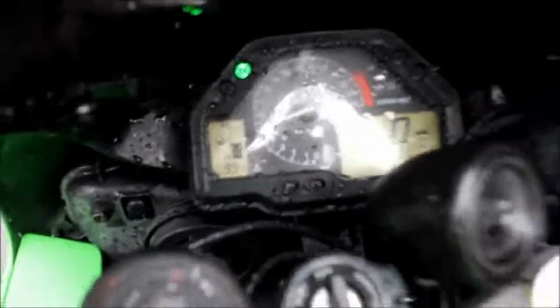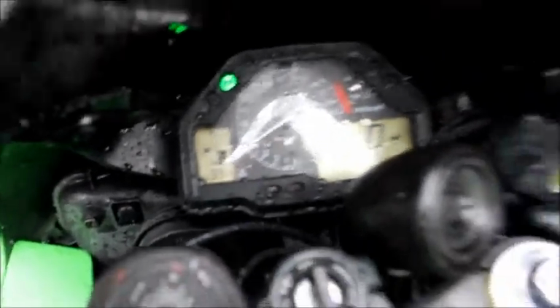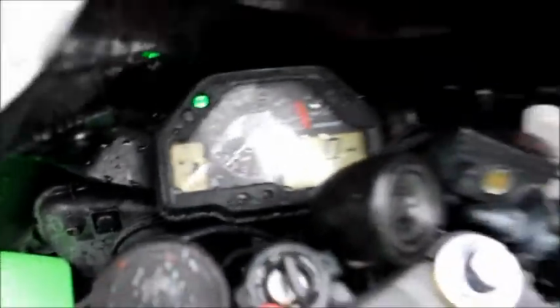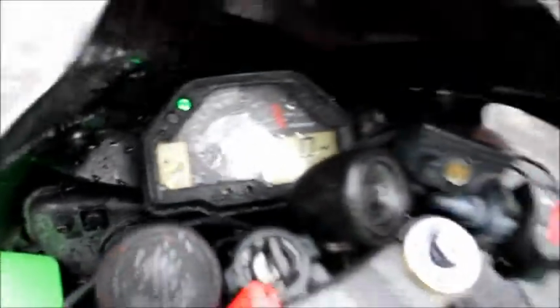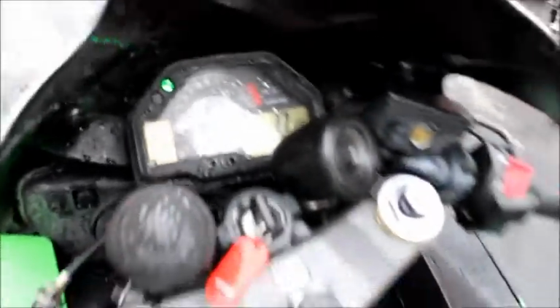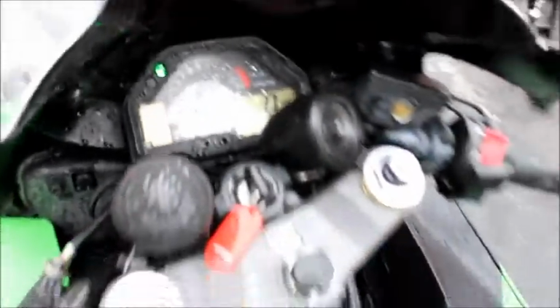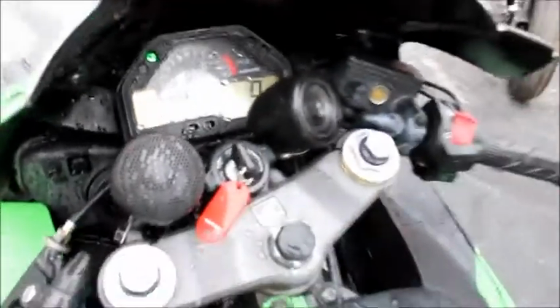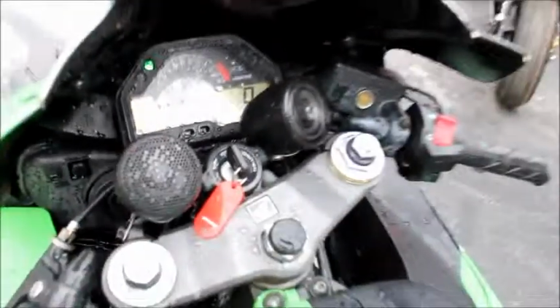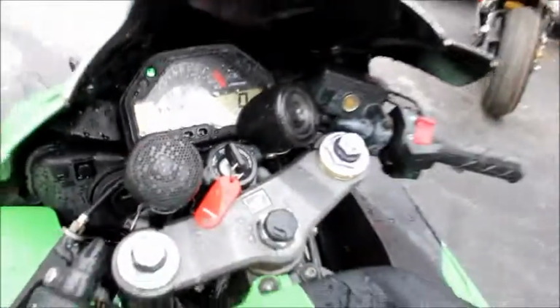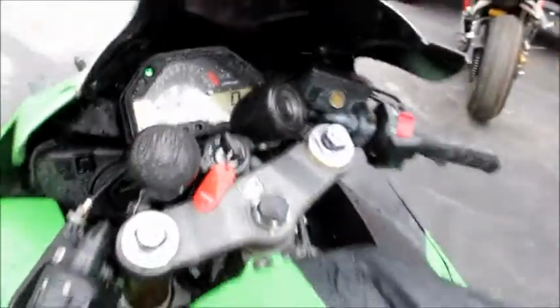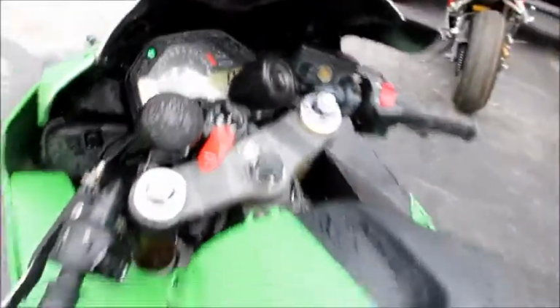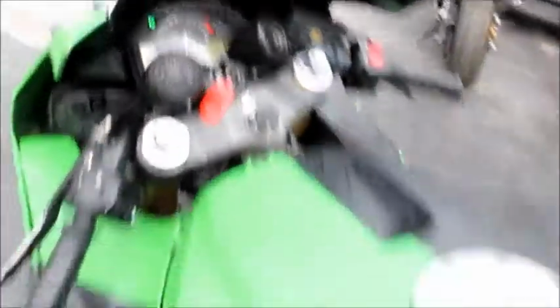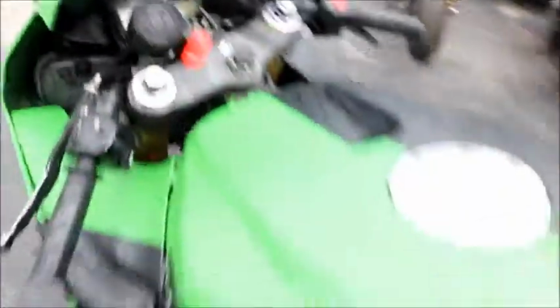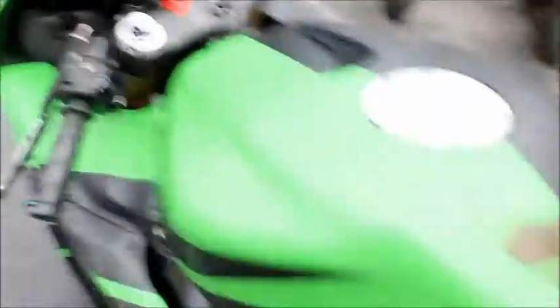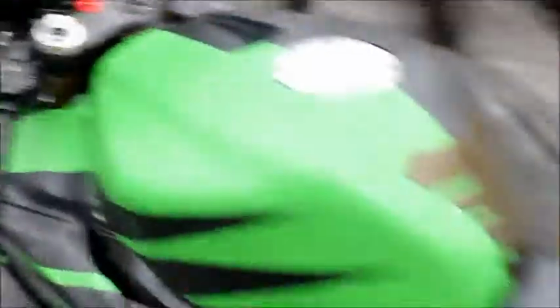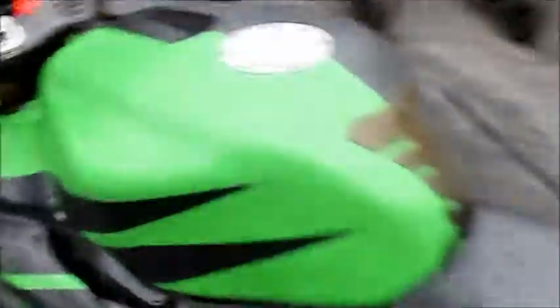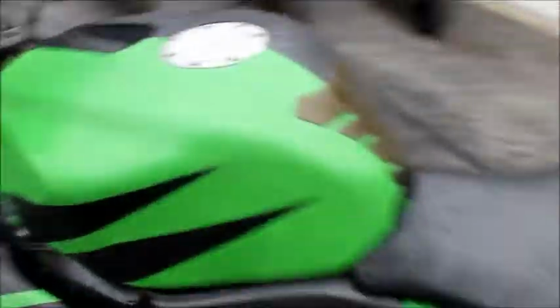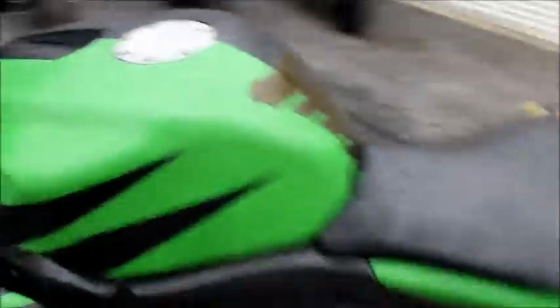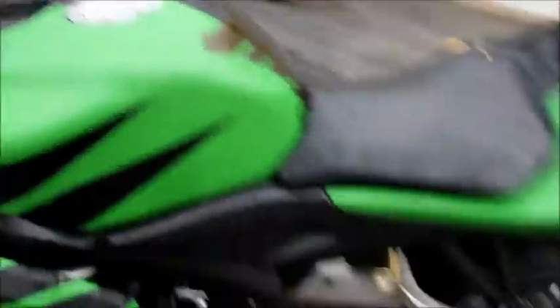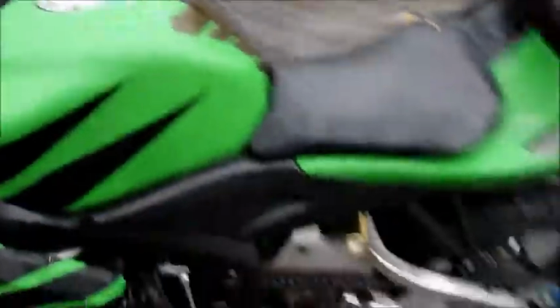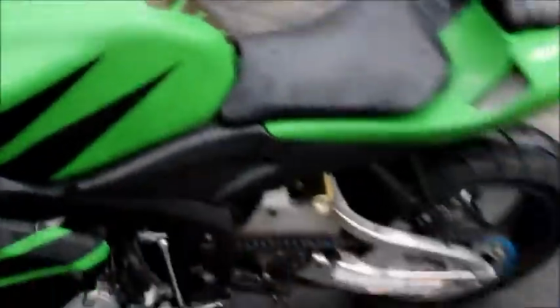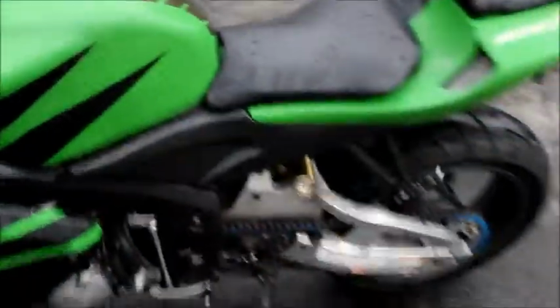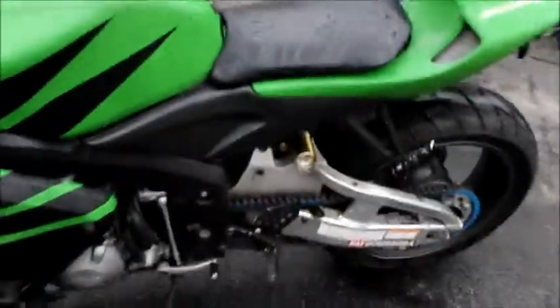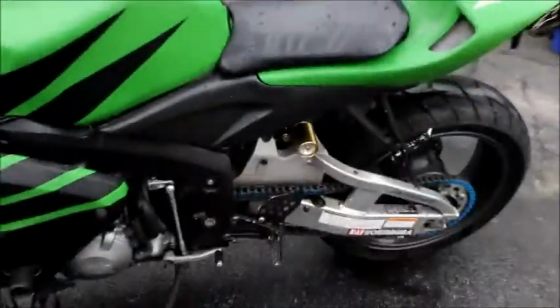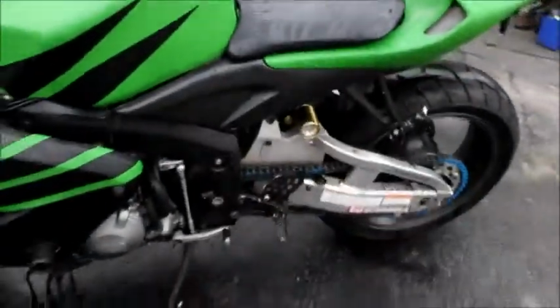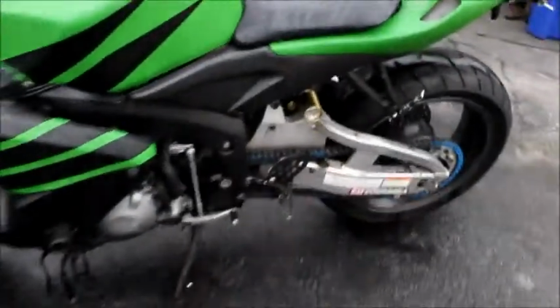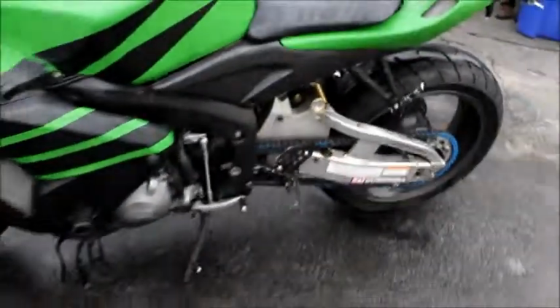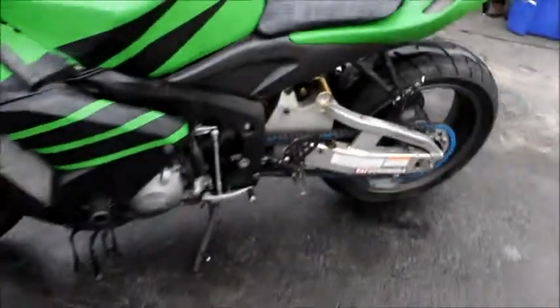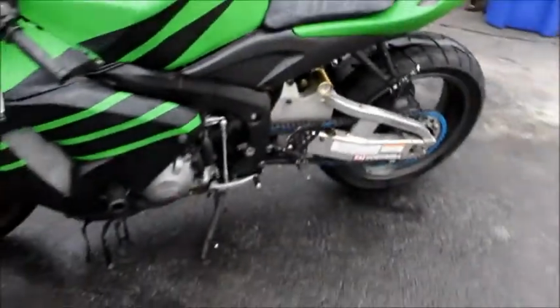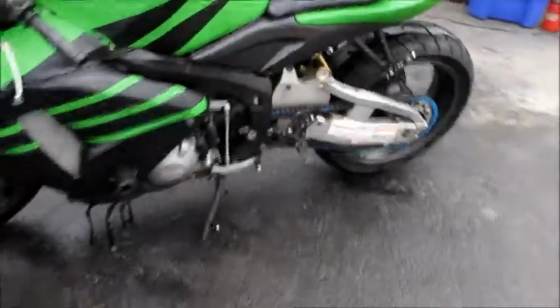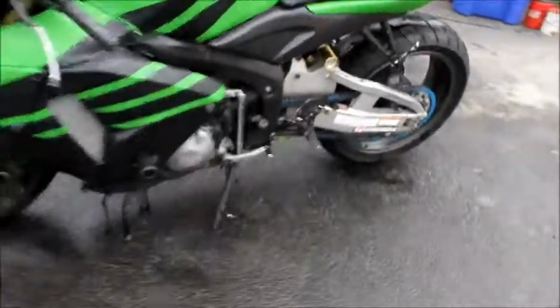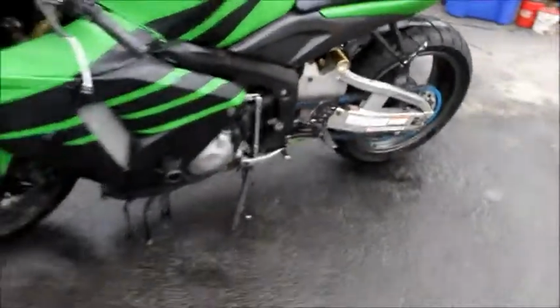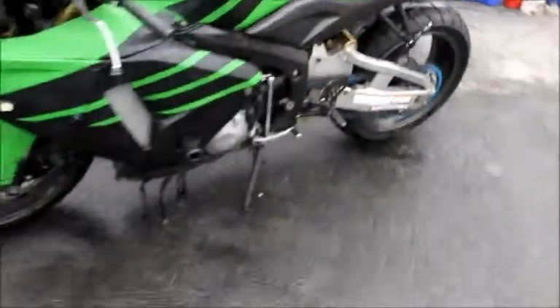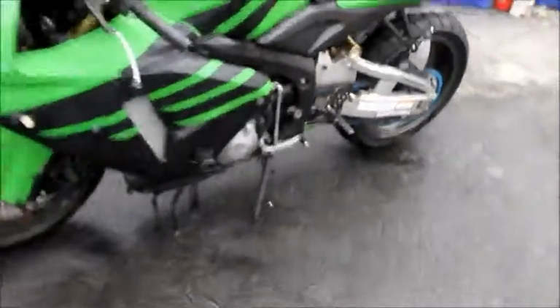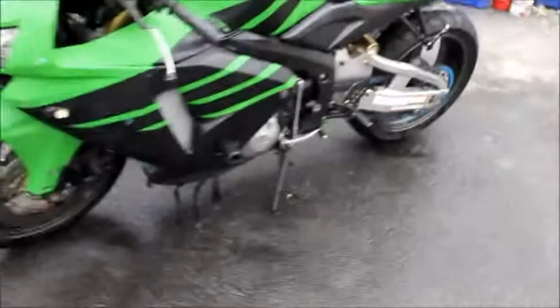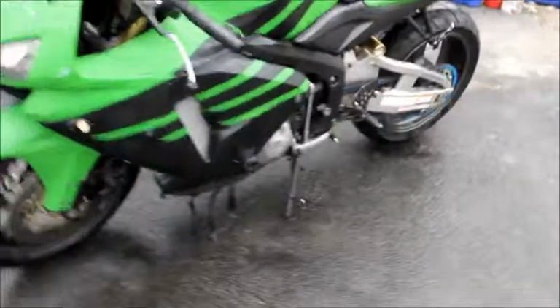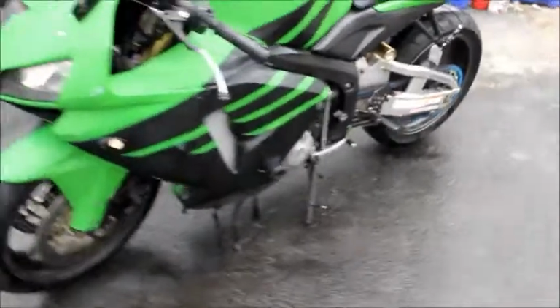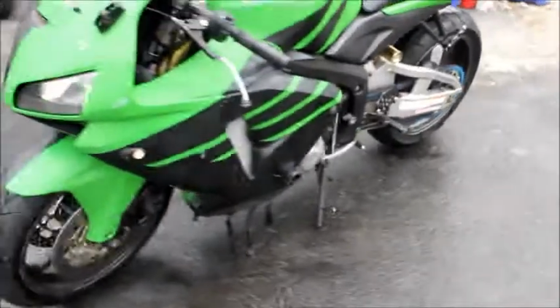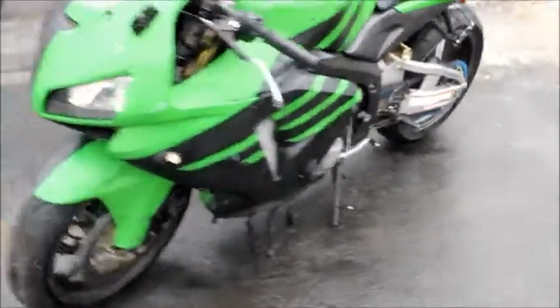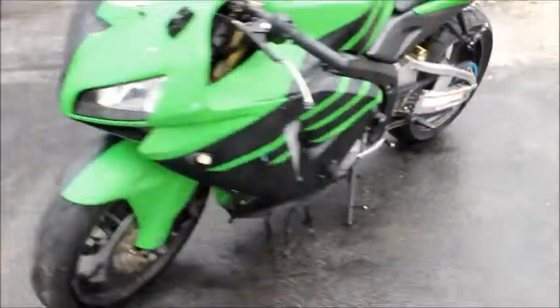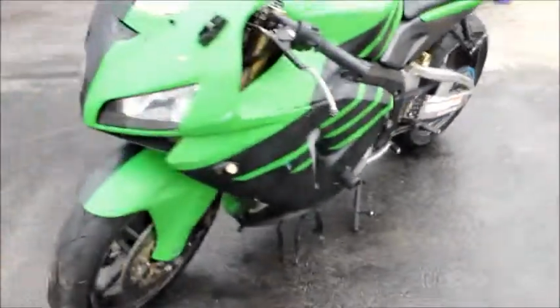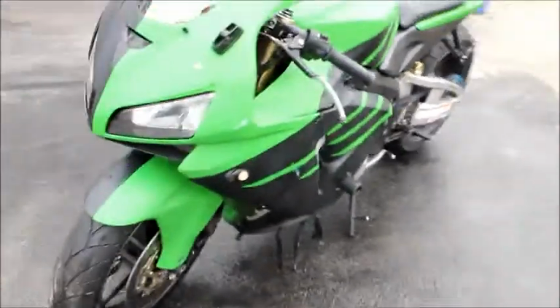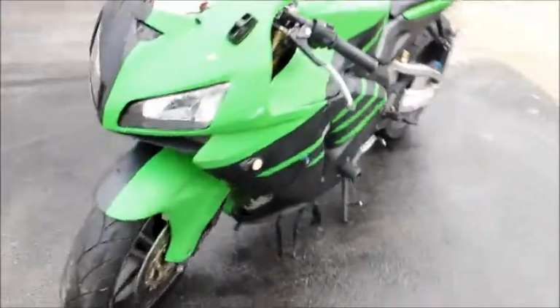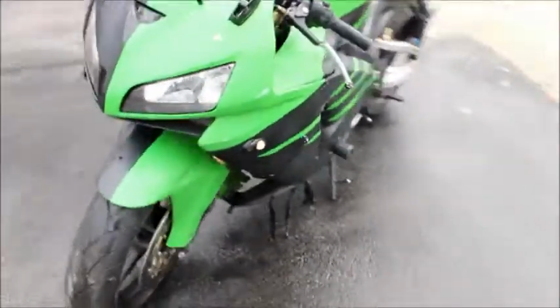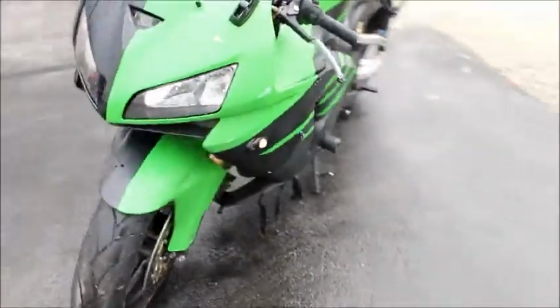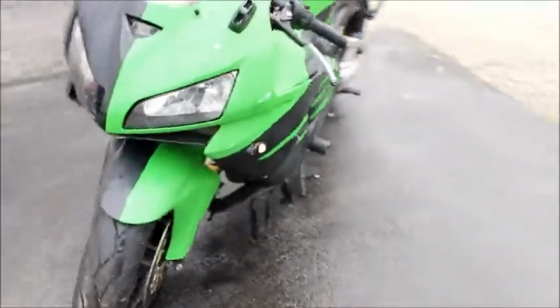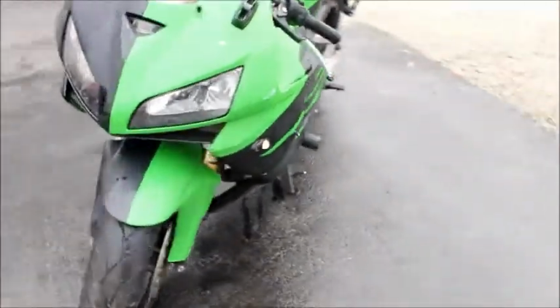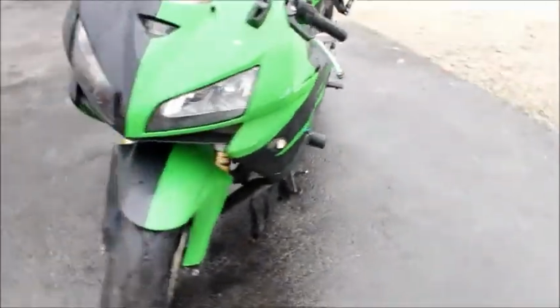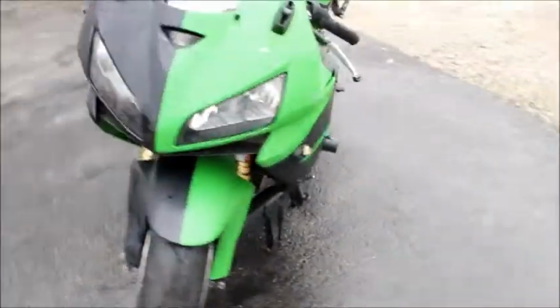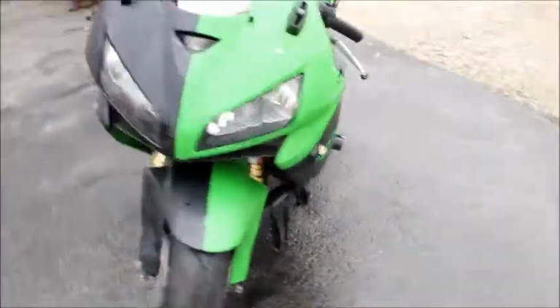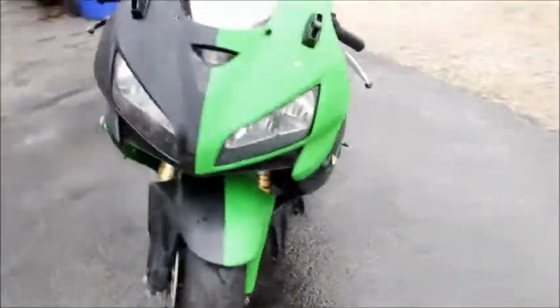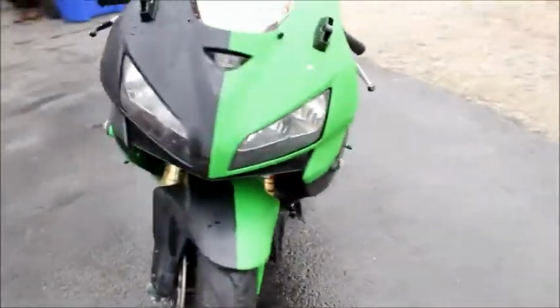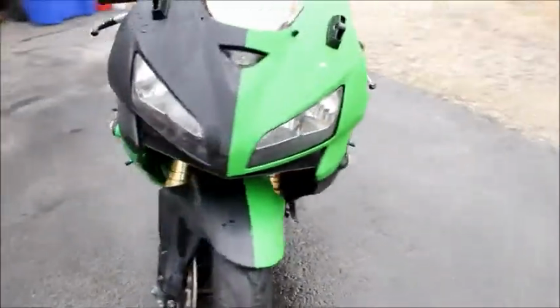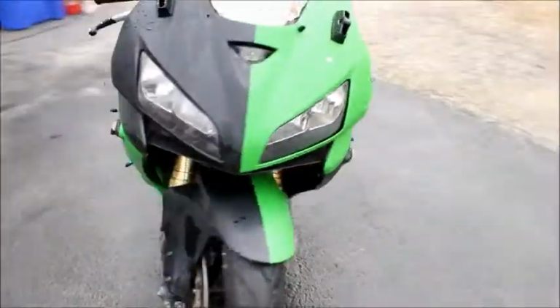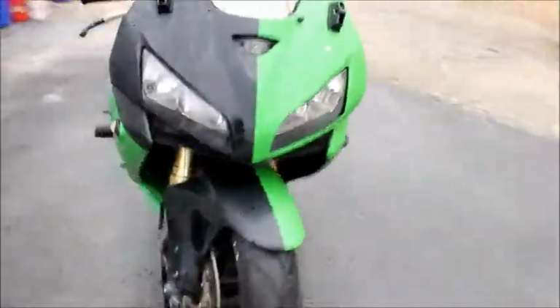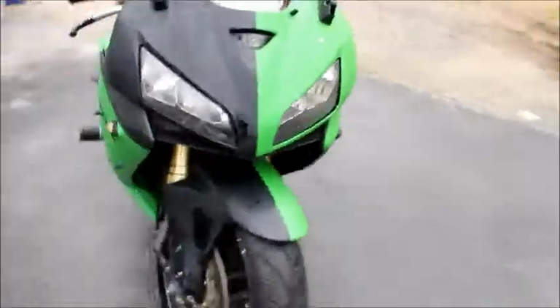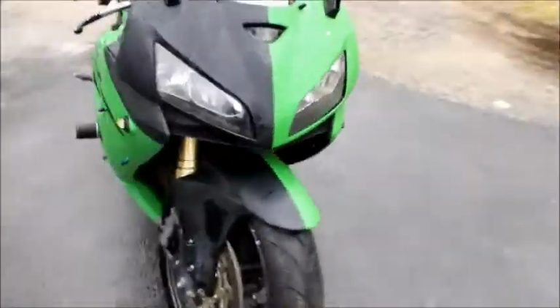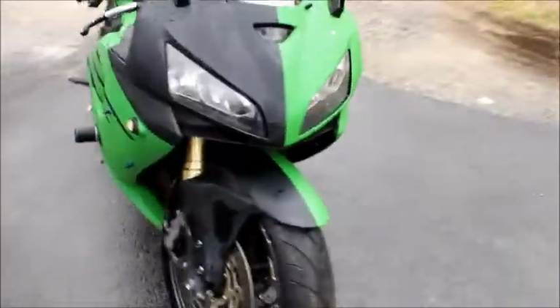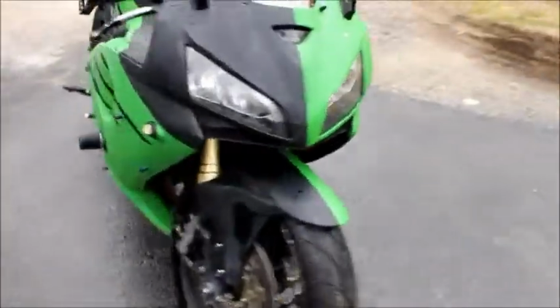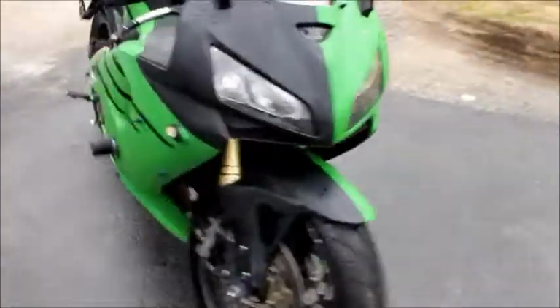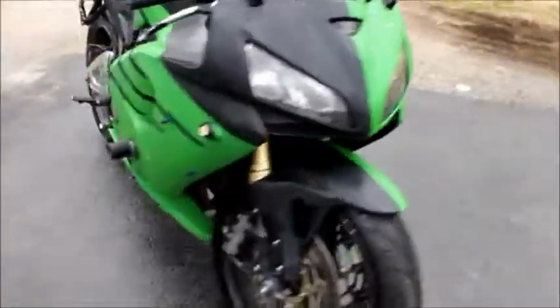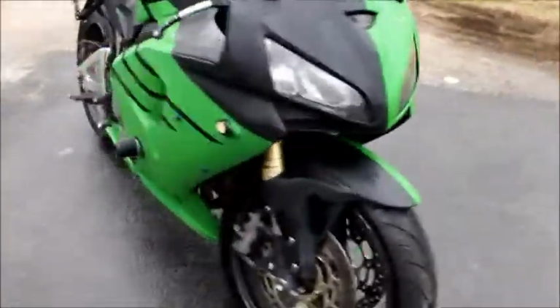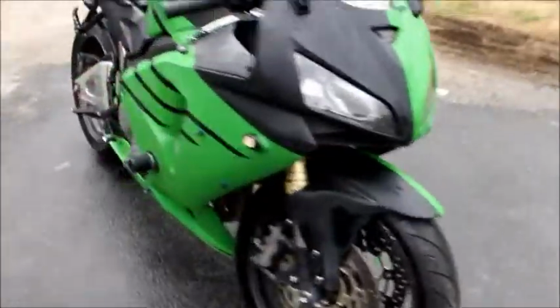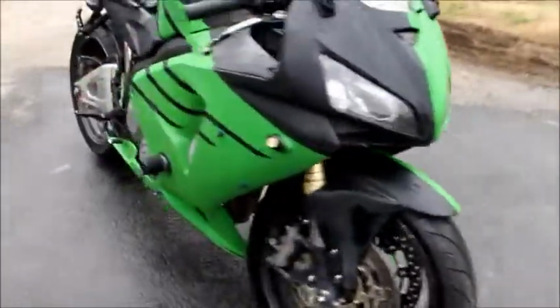The Yoshimura pipe sounds really good on the bike. The motor runs strong and smooth, and shifts through all gears just fine.